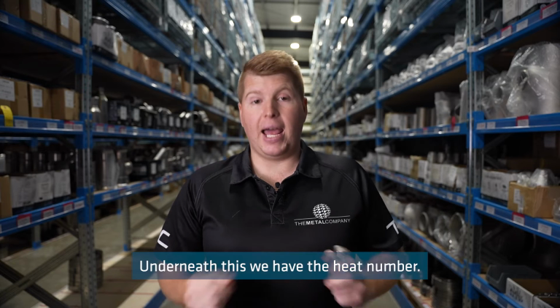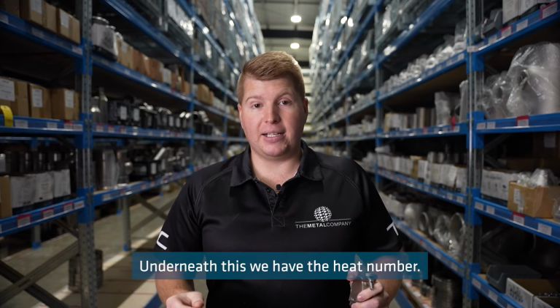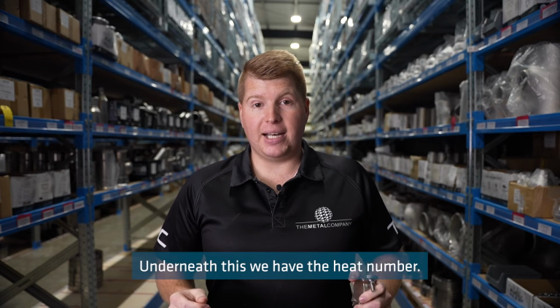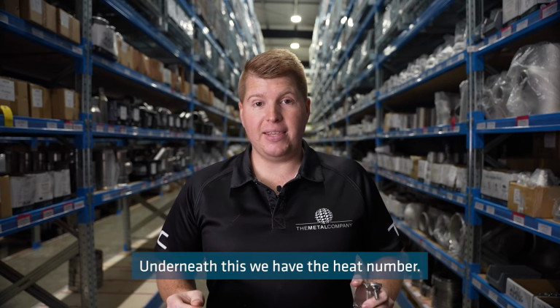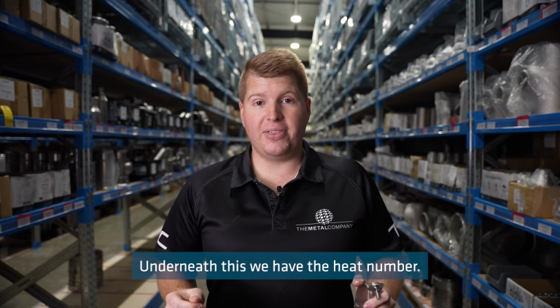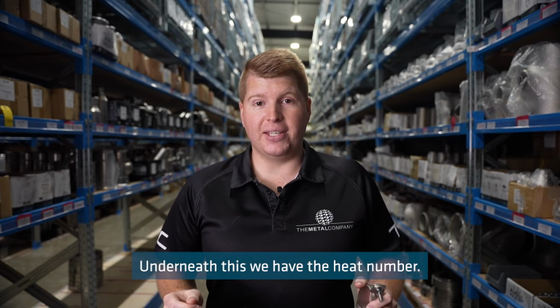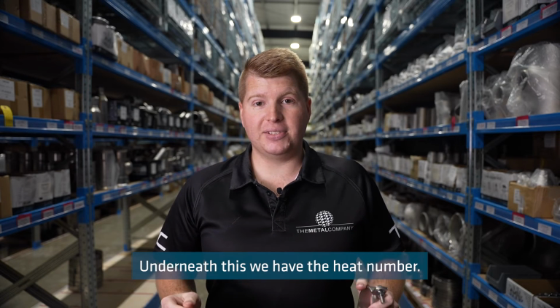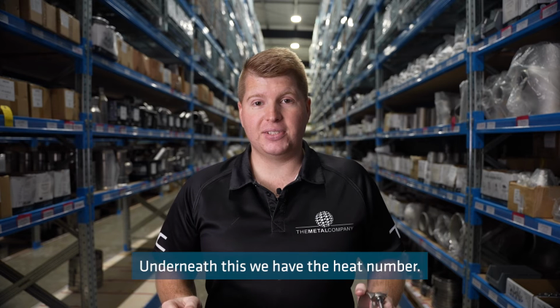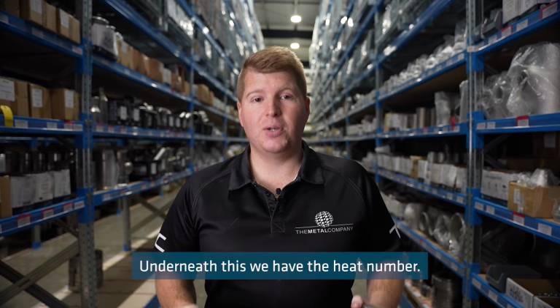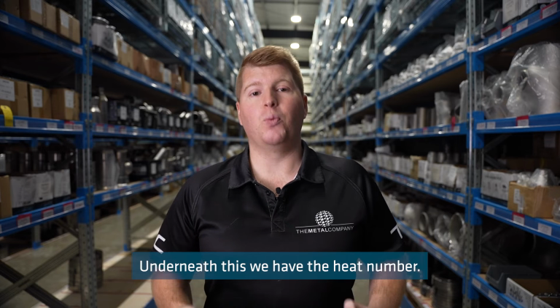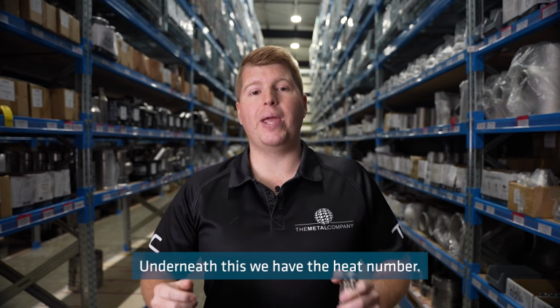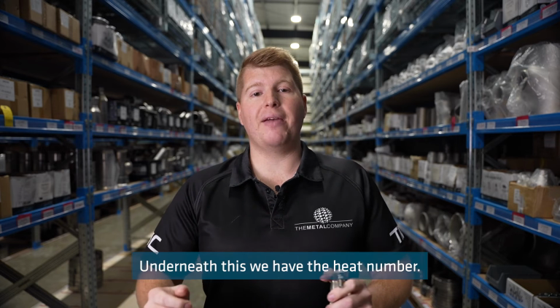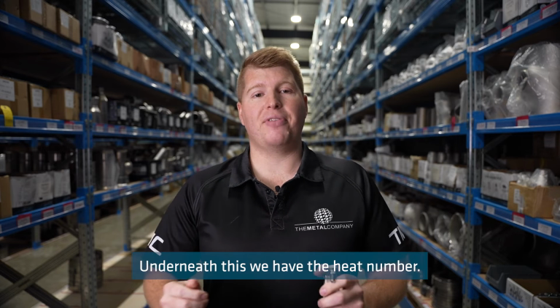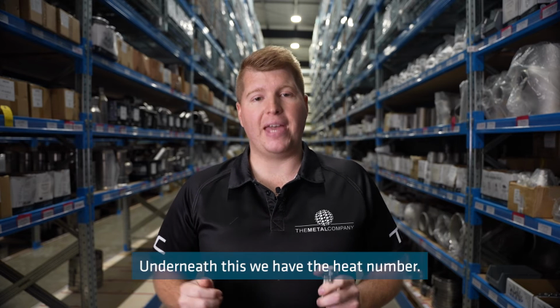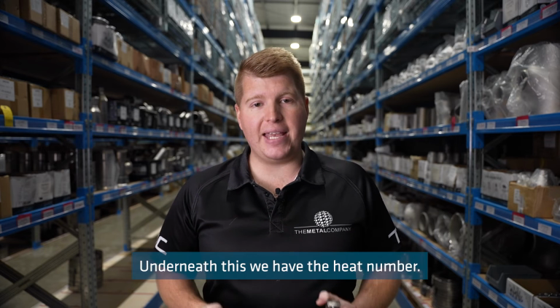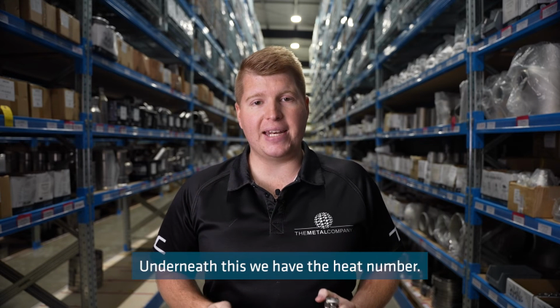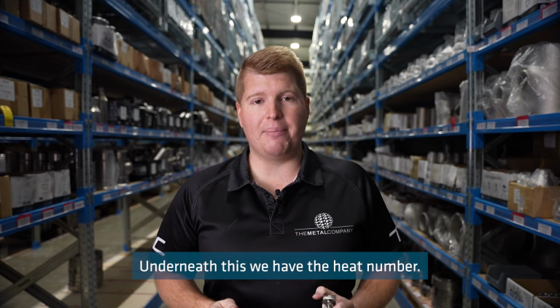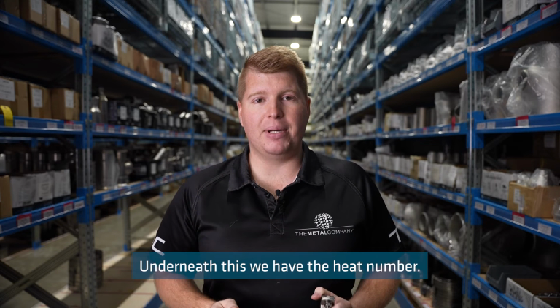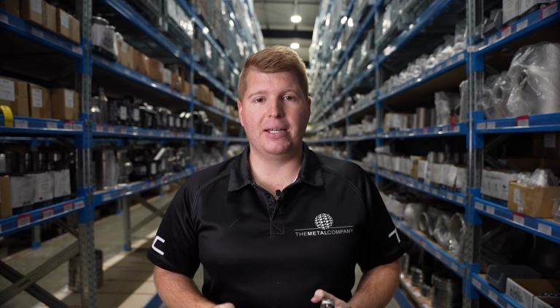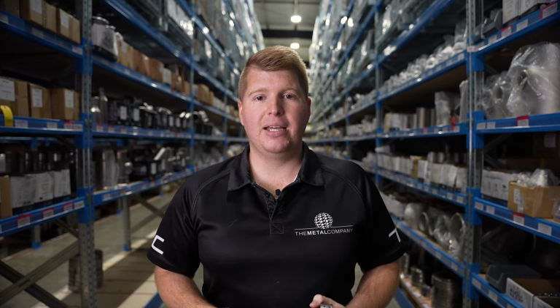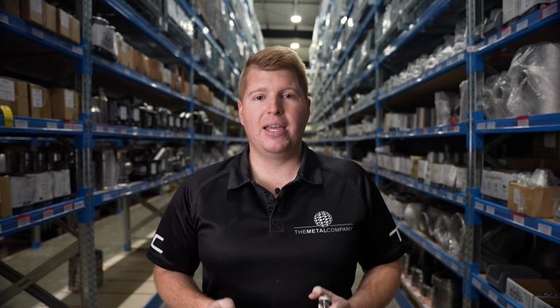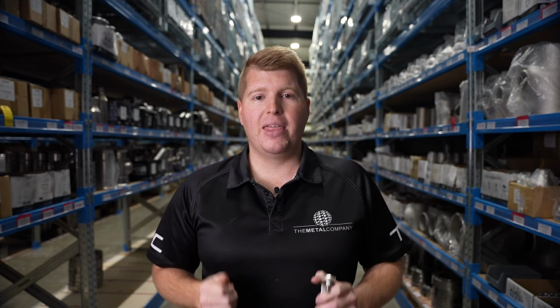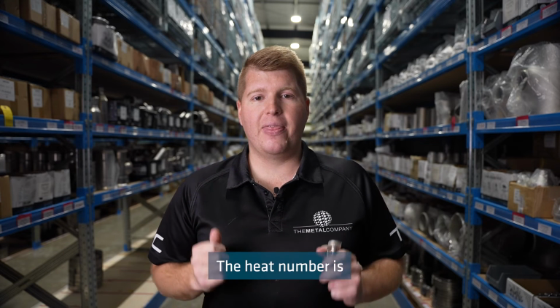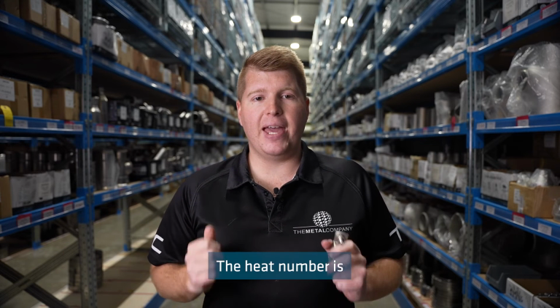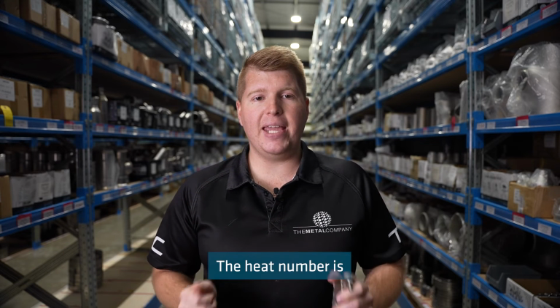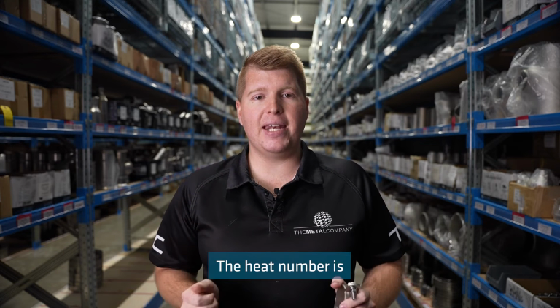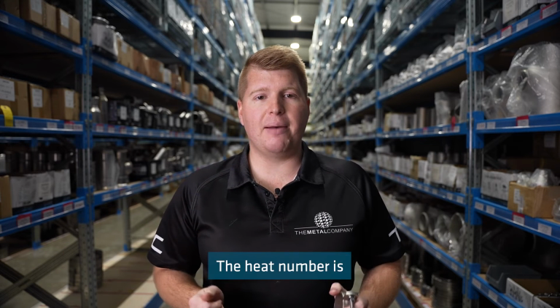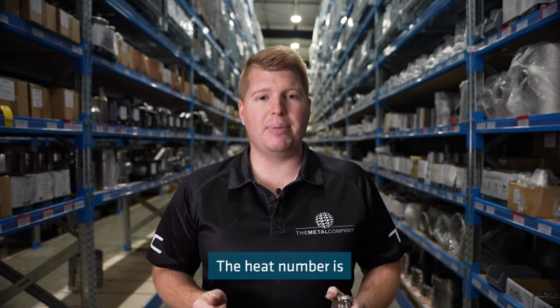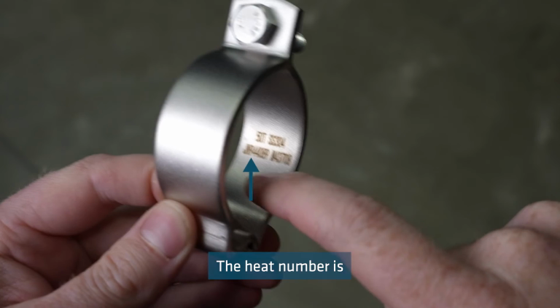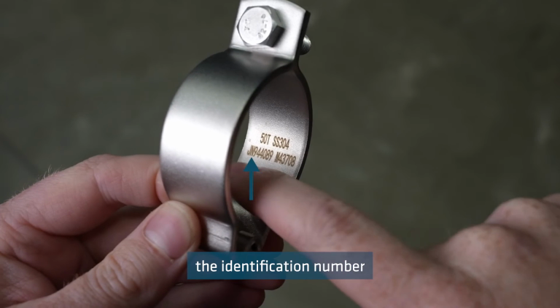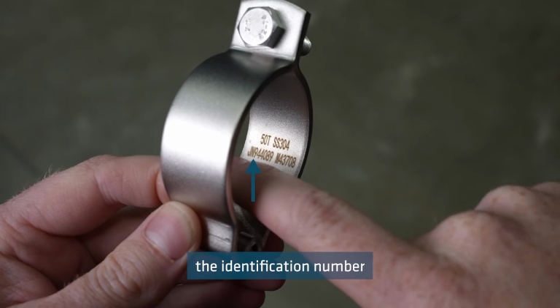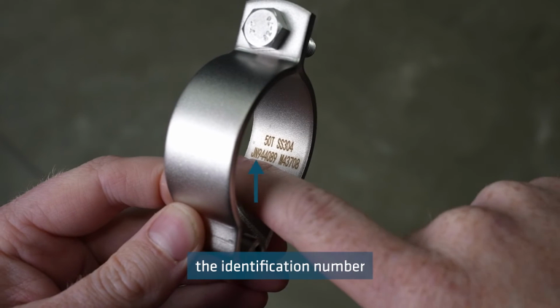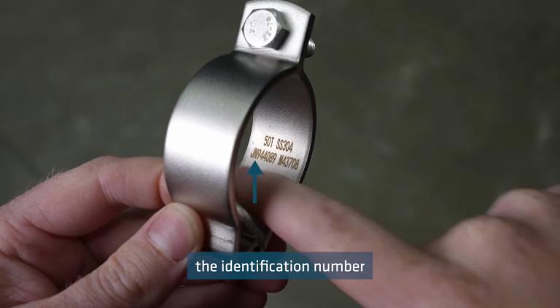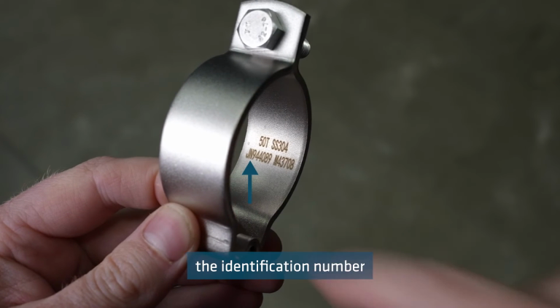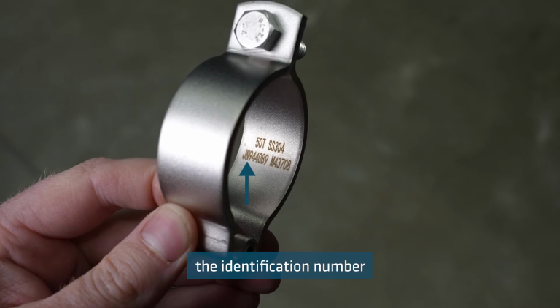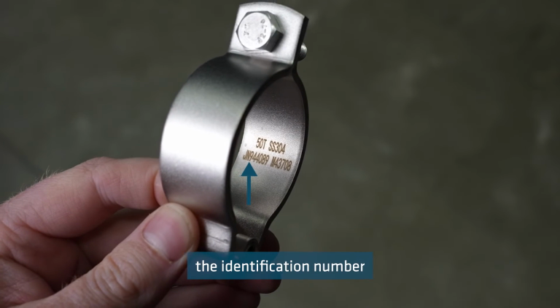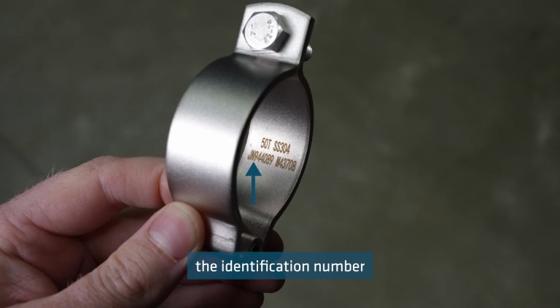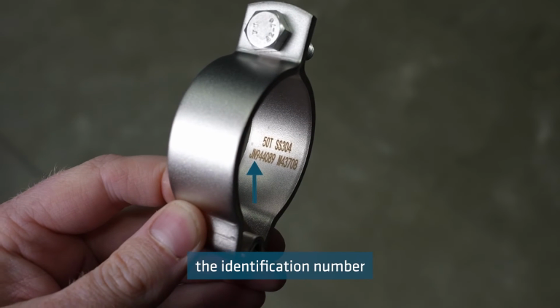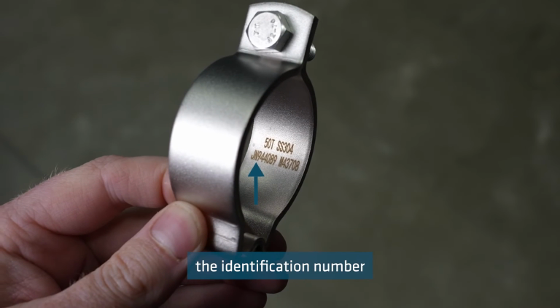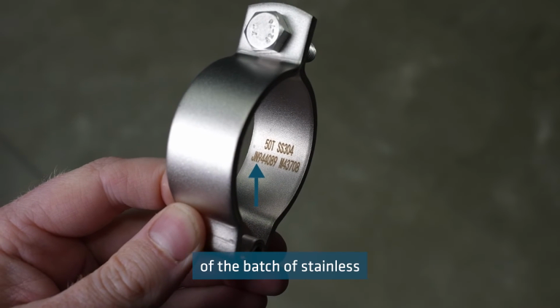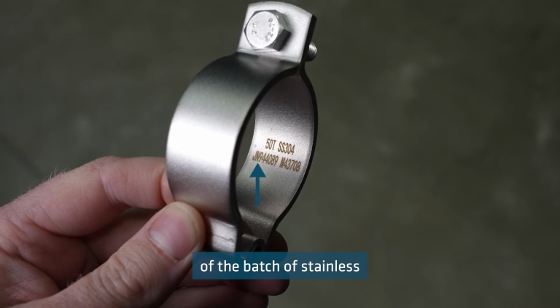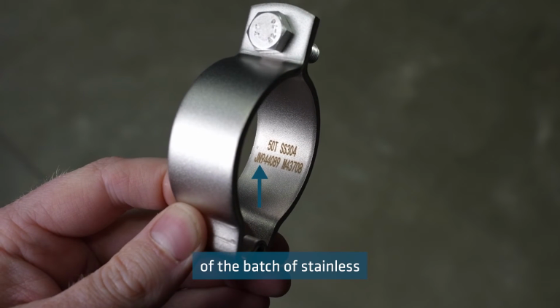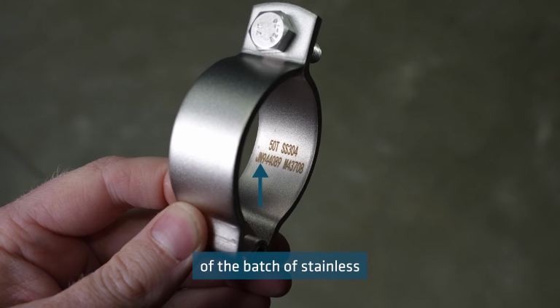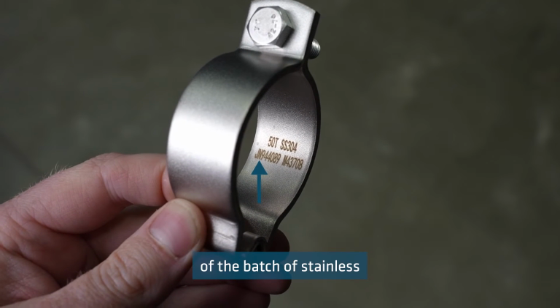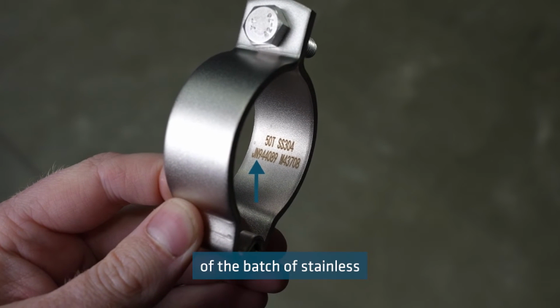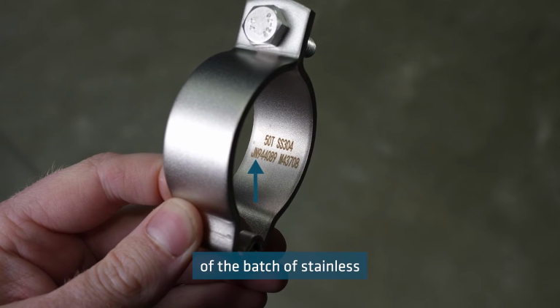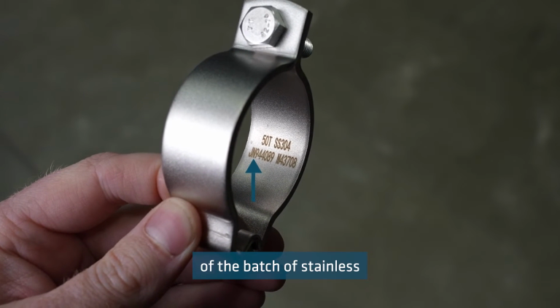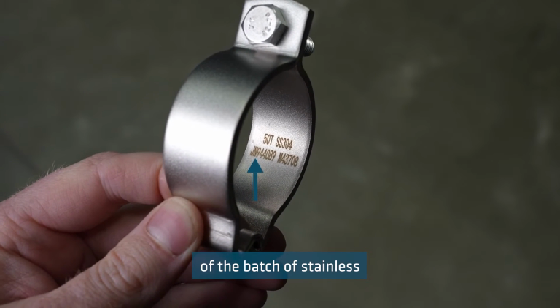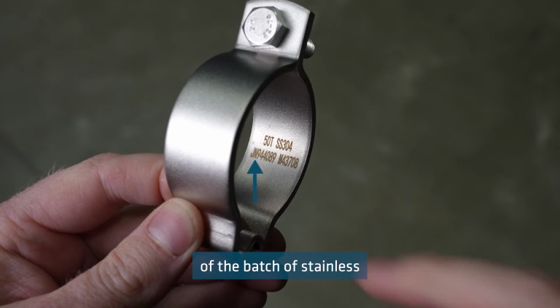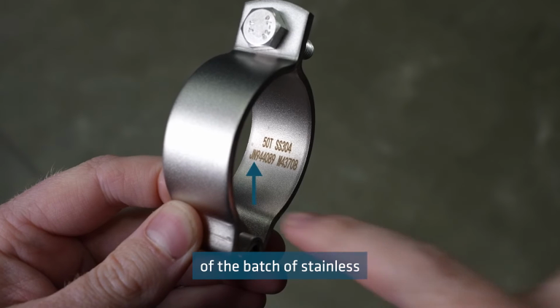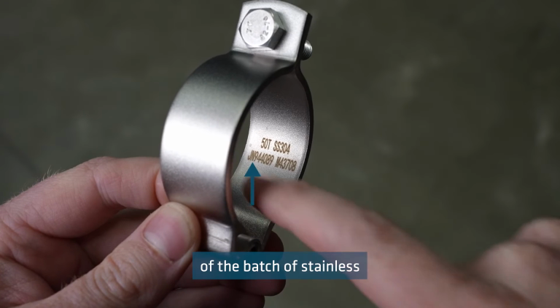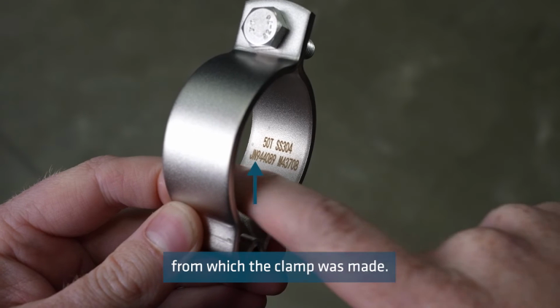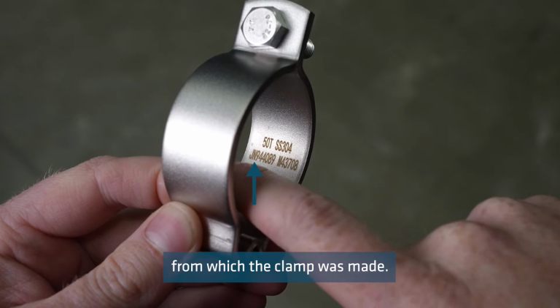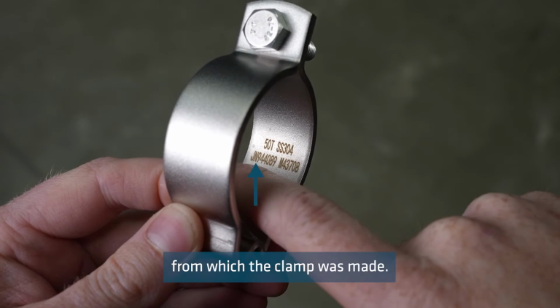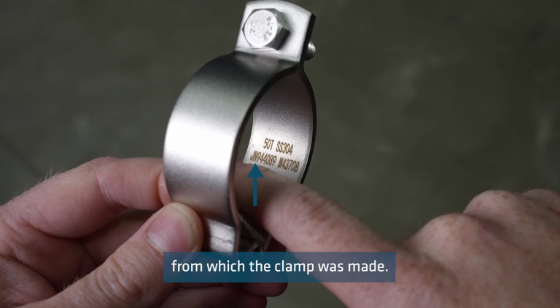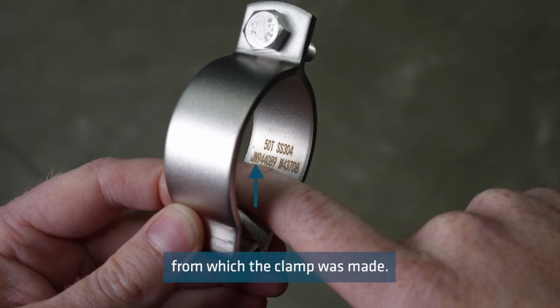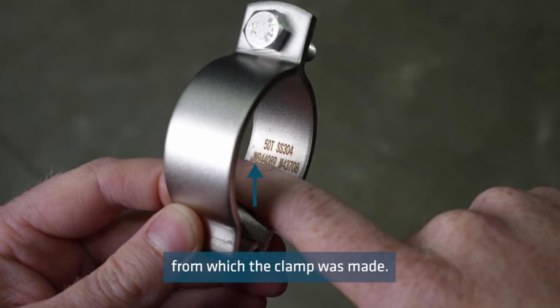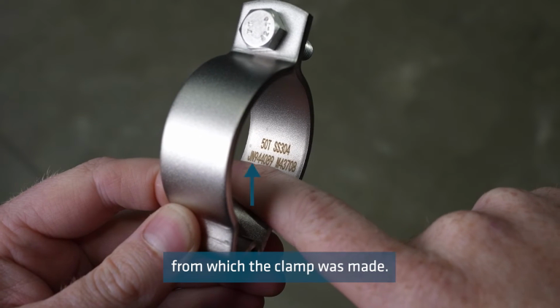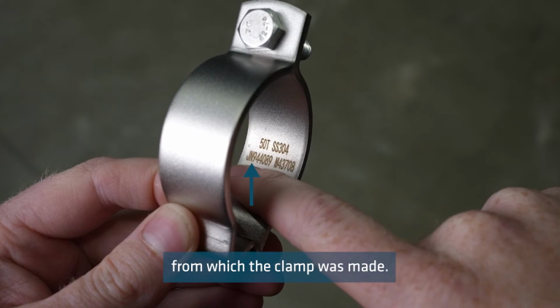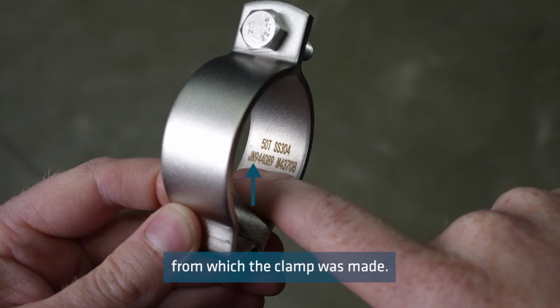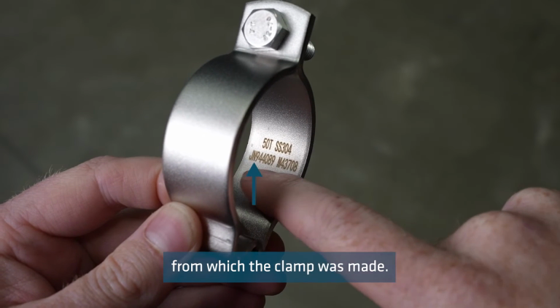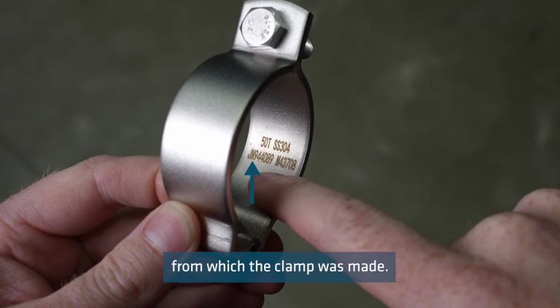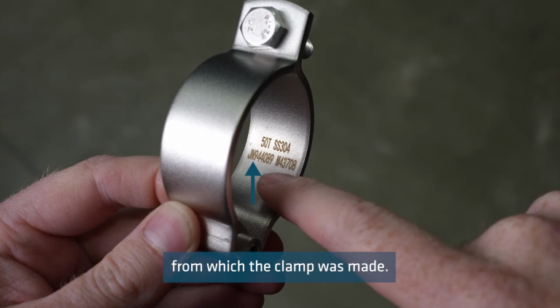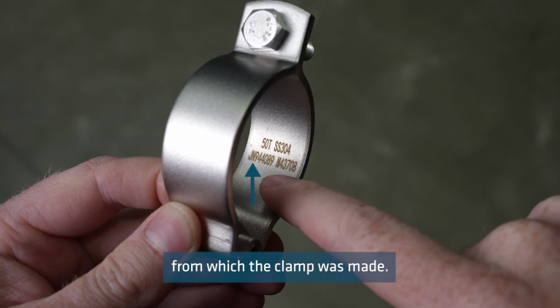Underneath this we have the heat number. The heat number is the identification number of the batch of stainless from which the clamp was made.